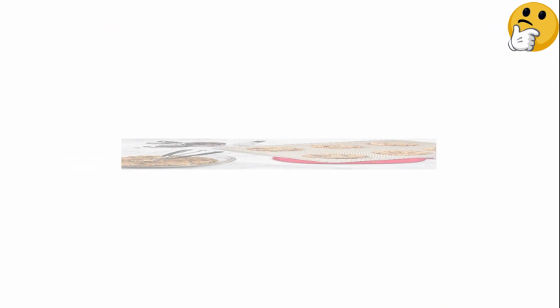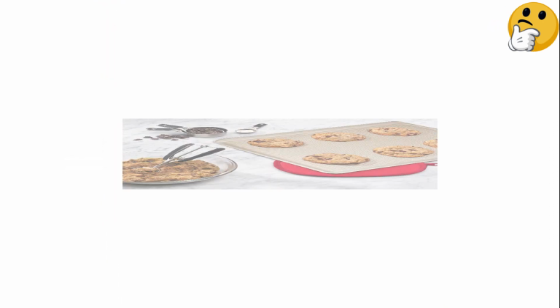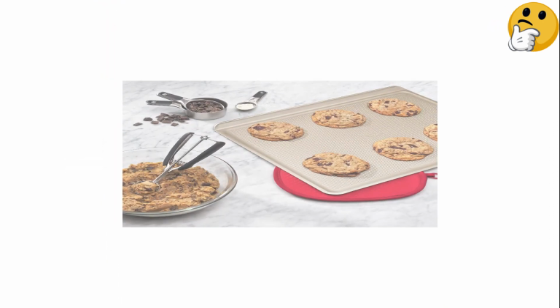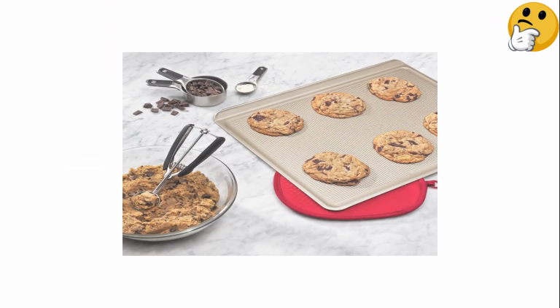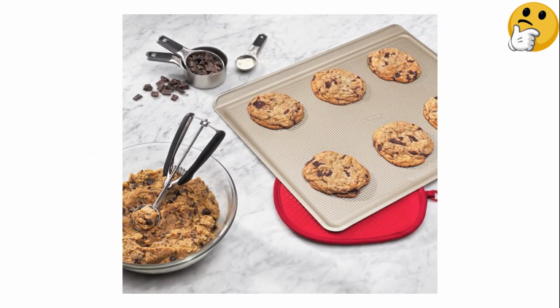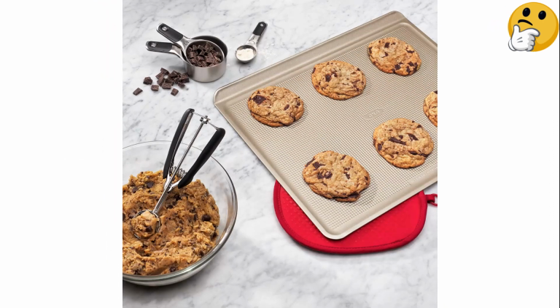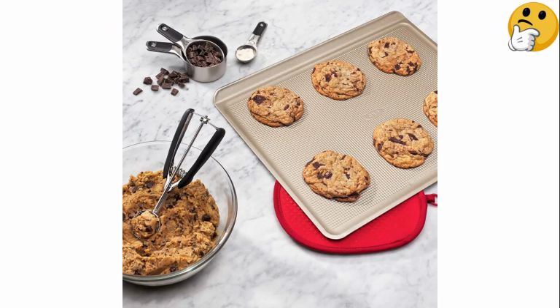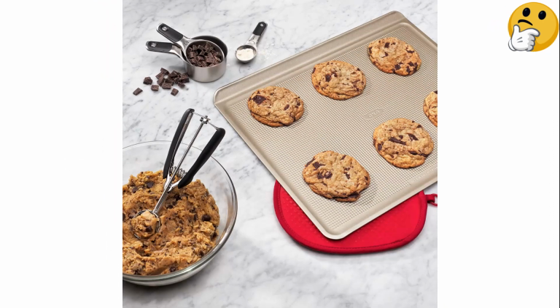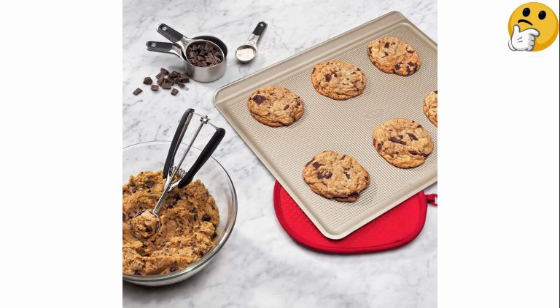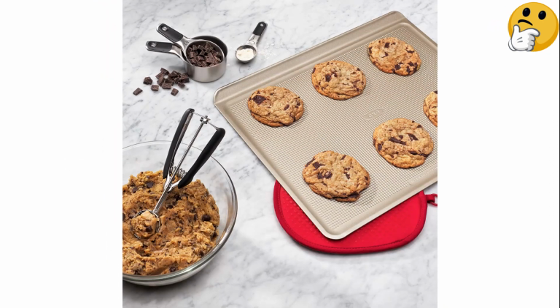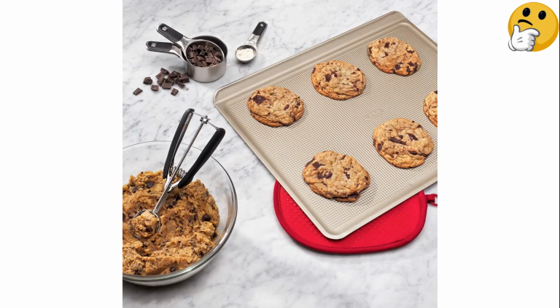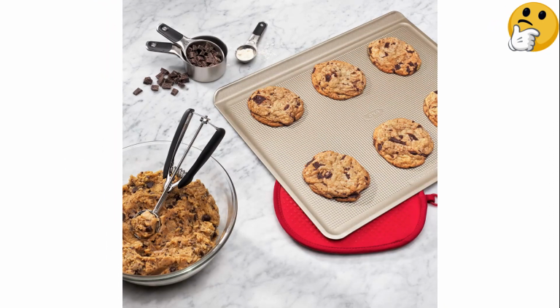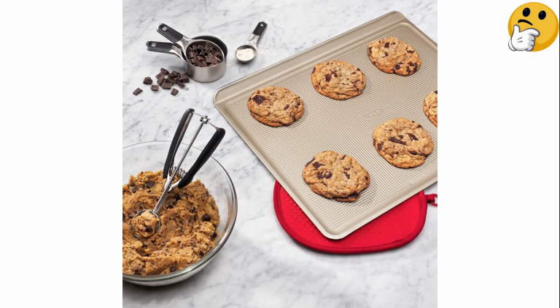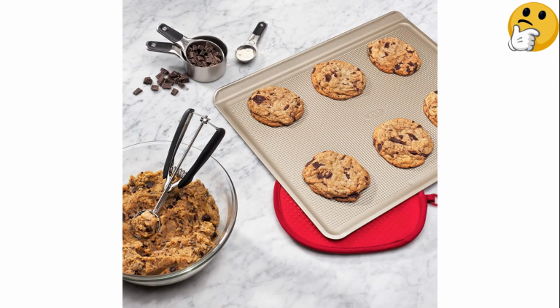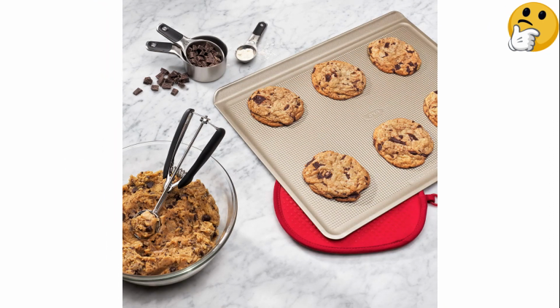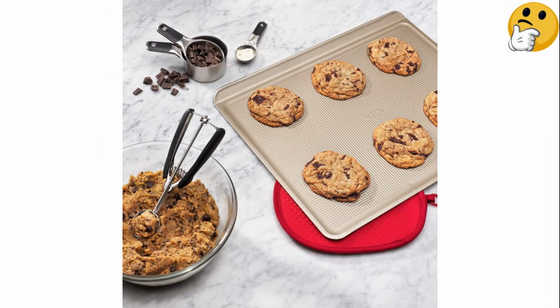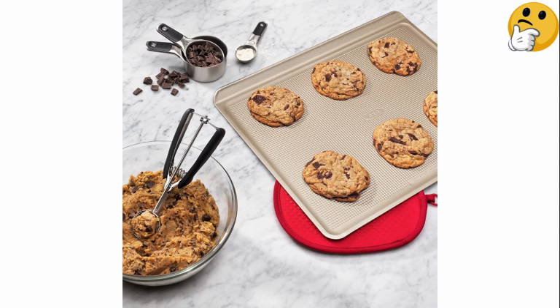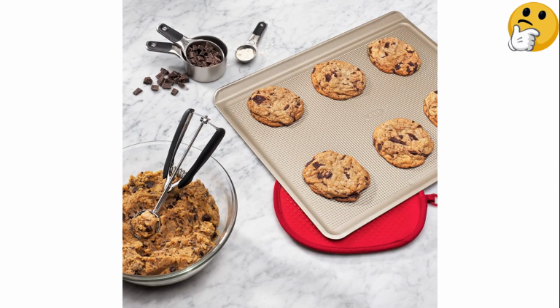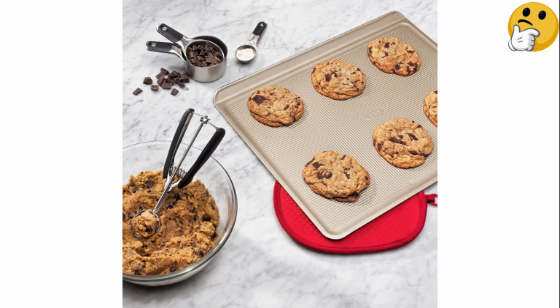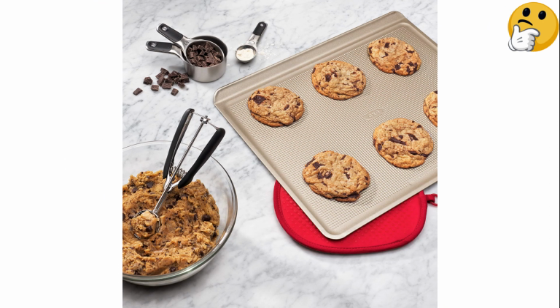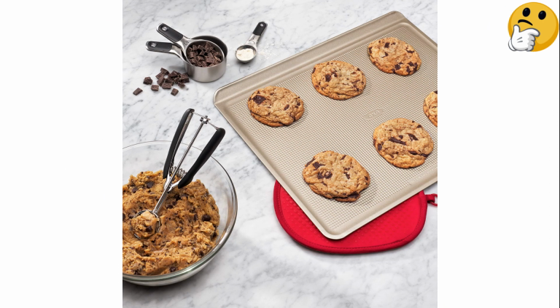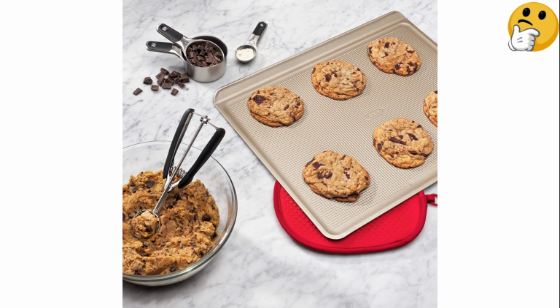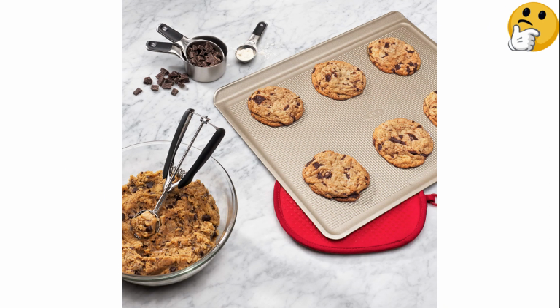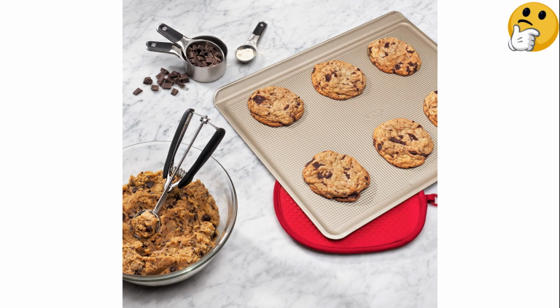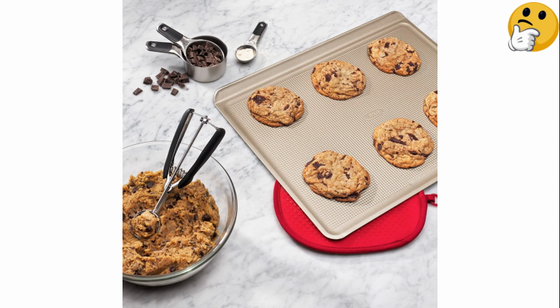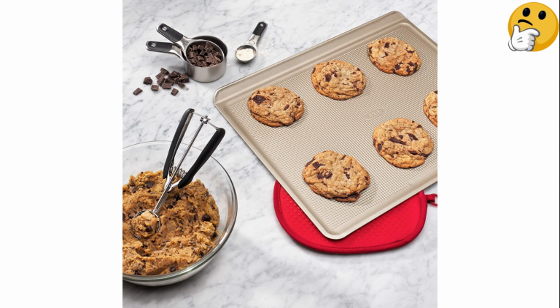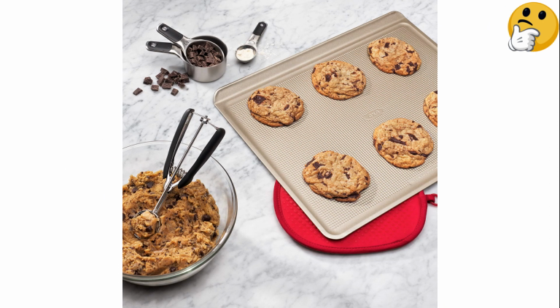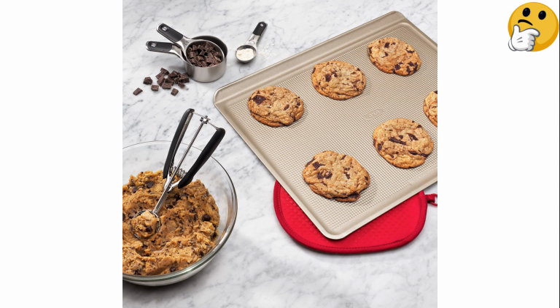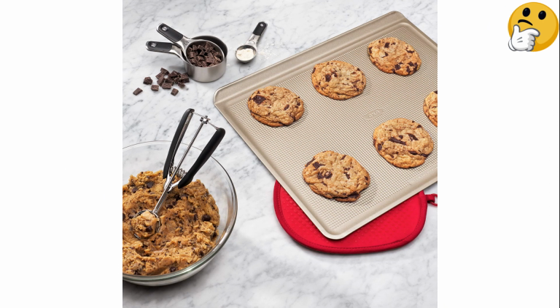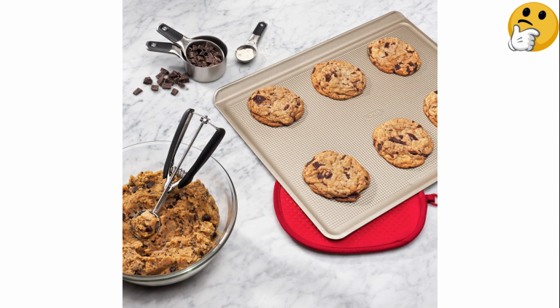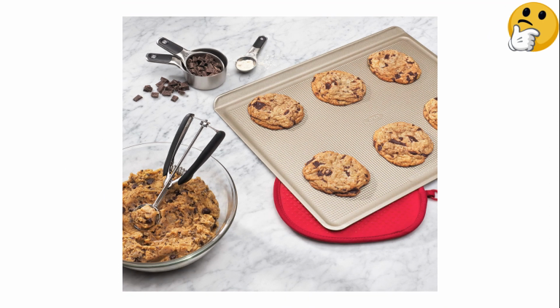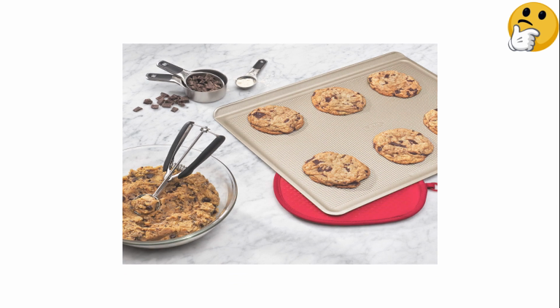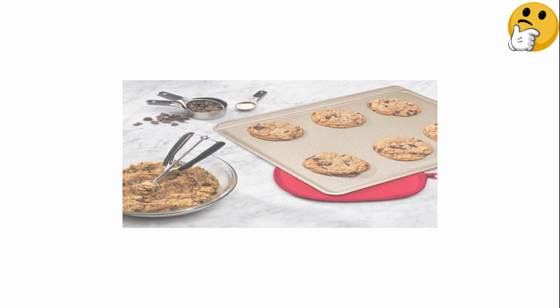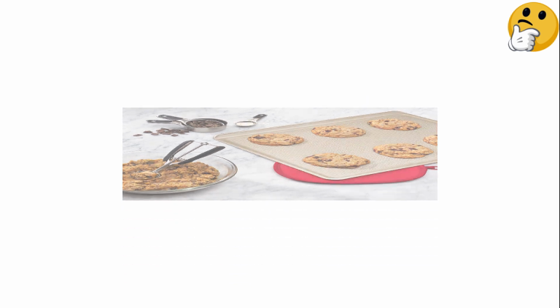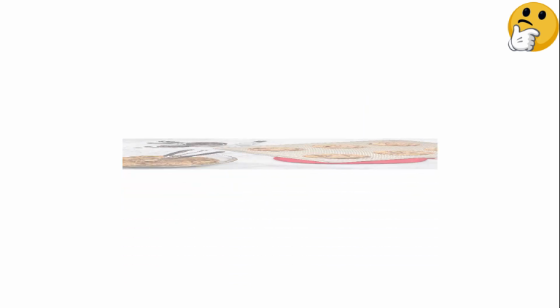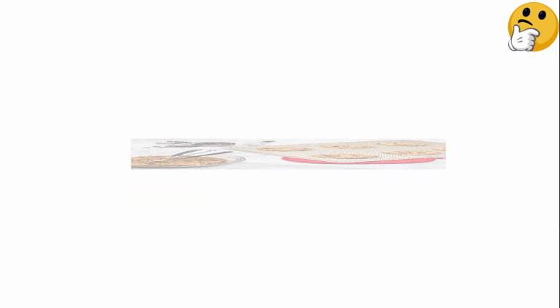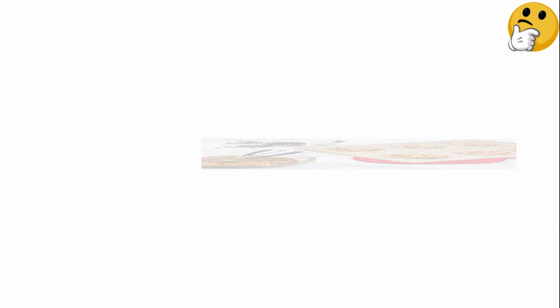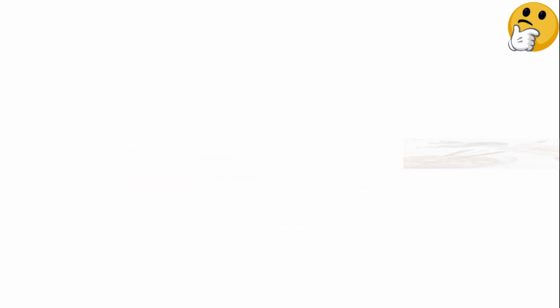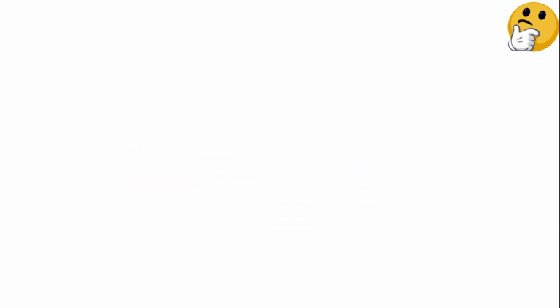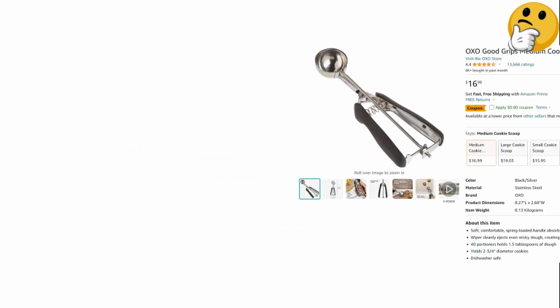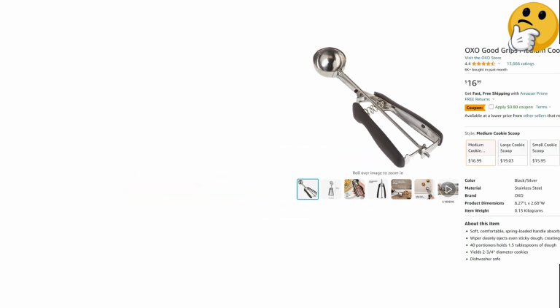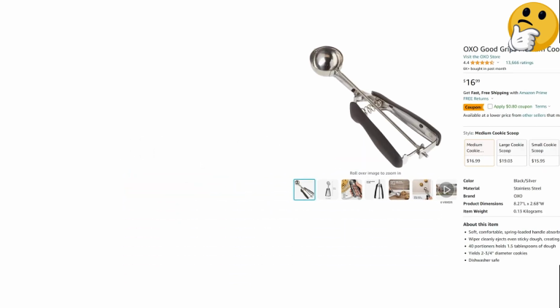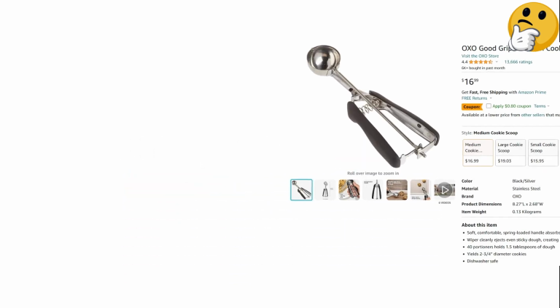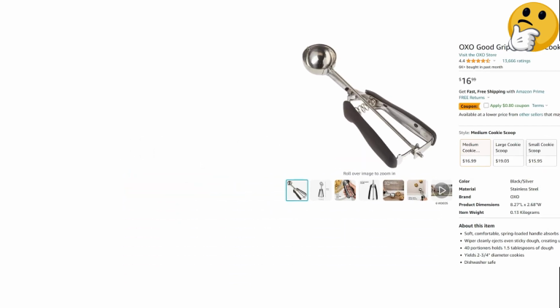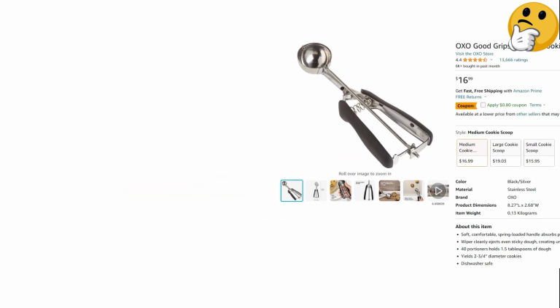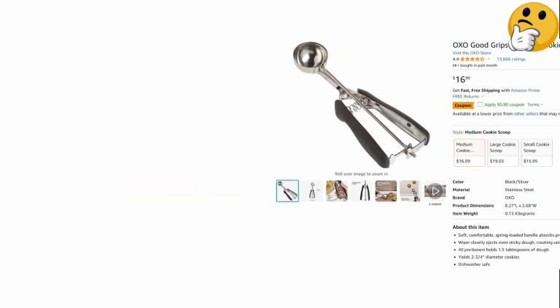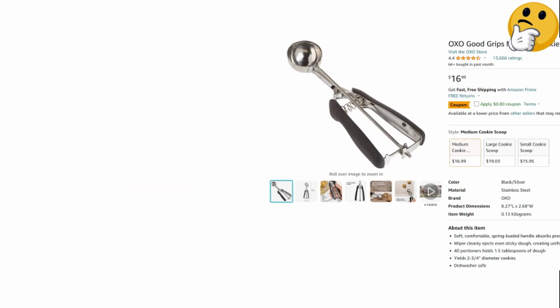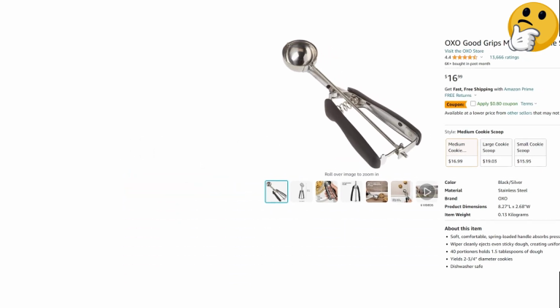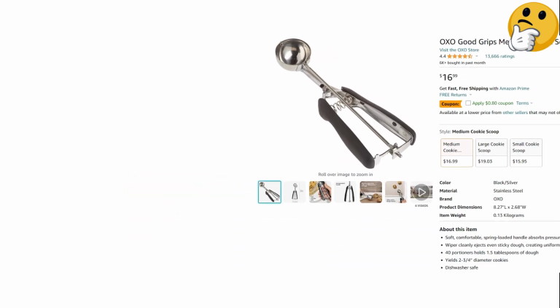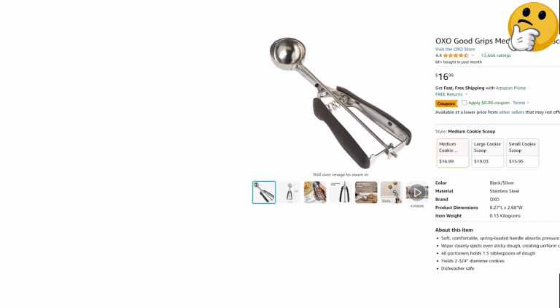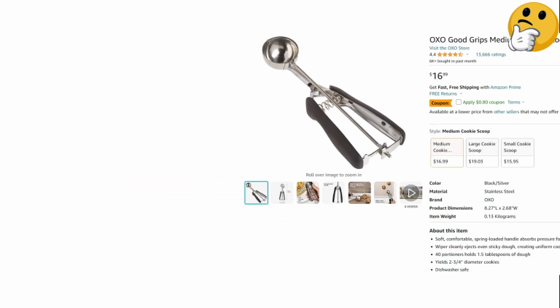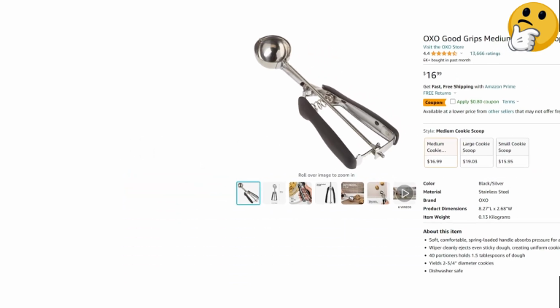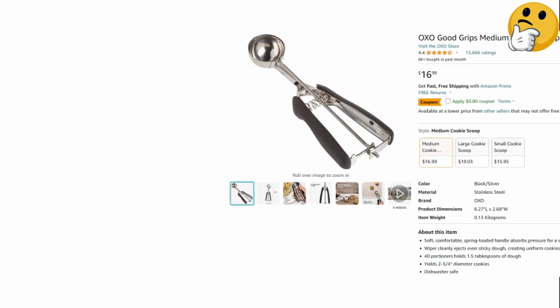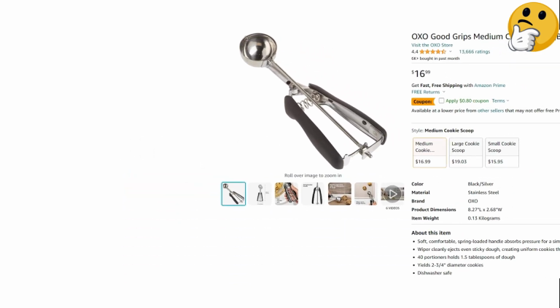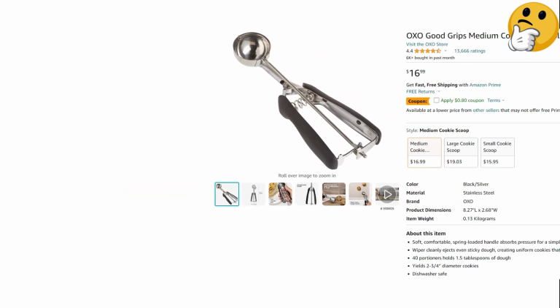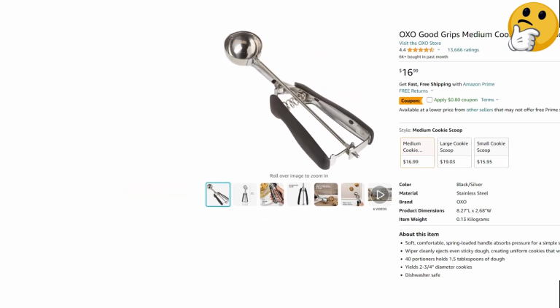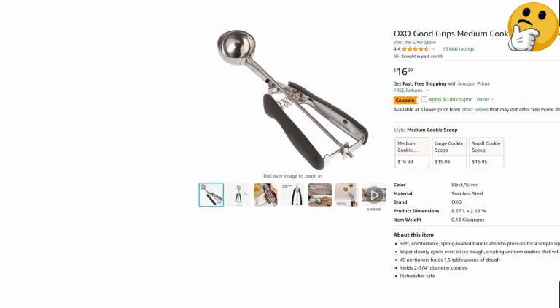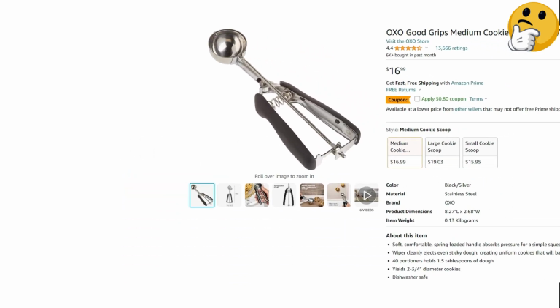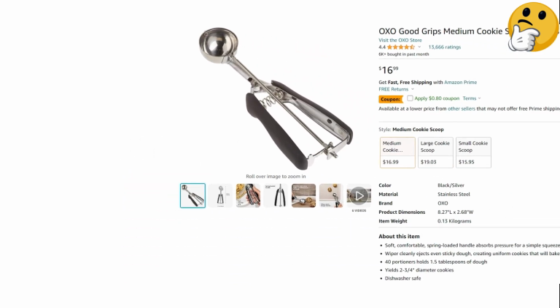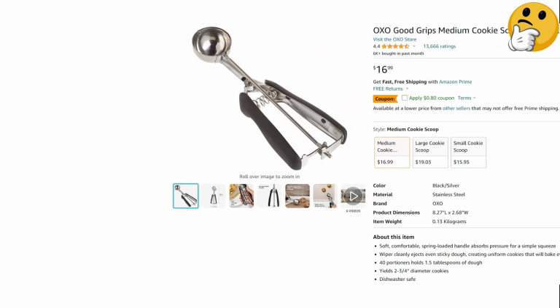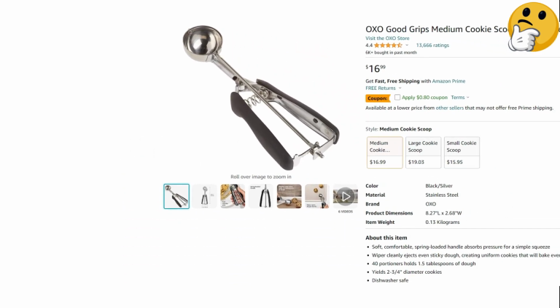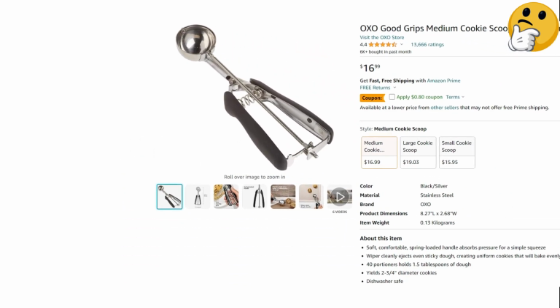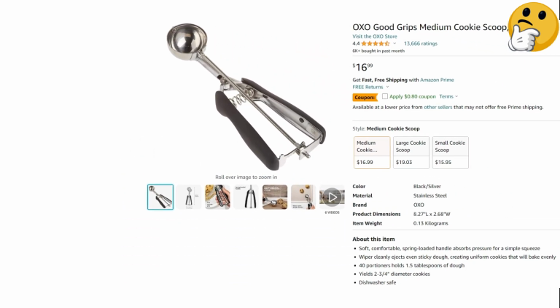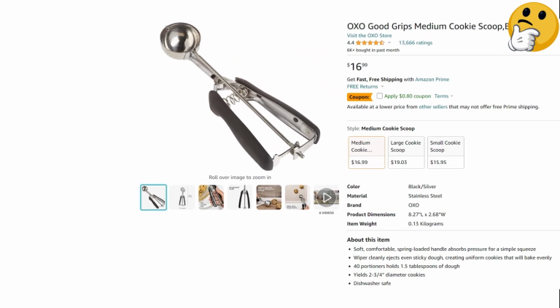What we like: handle is easy to squeeze, durable, various size options. What we don't like: dough can get stuck behind the wiper.